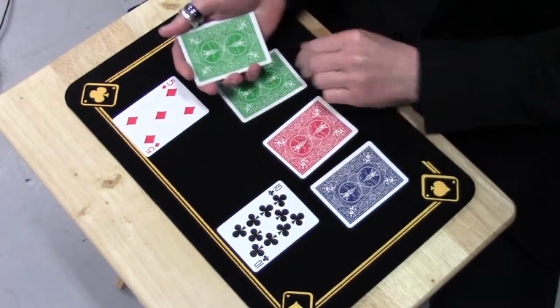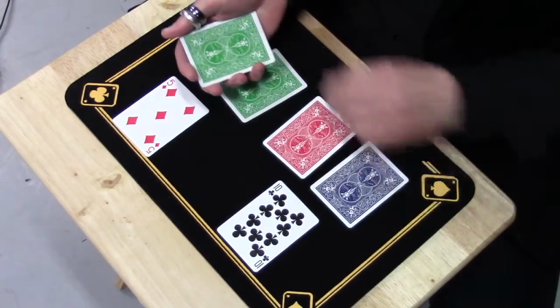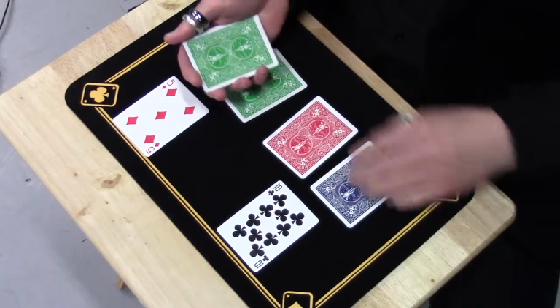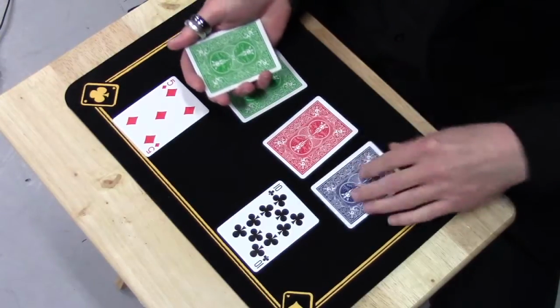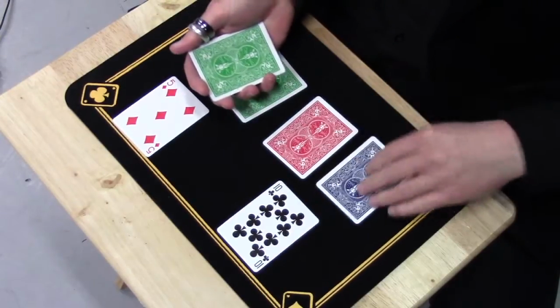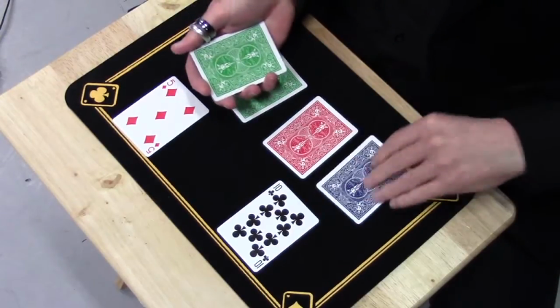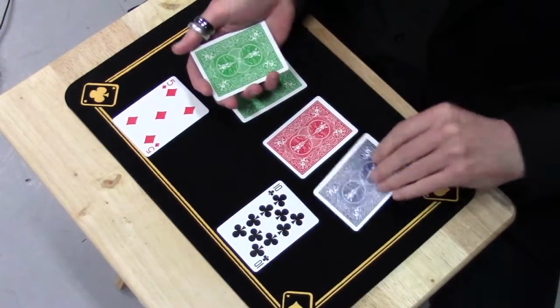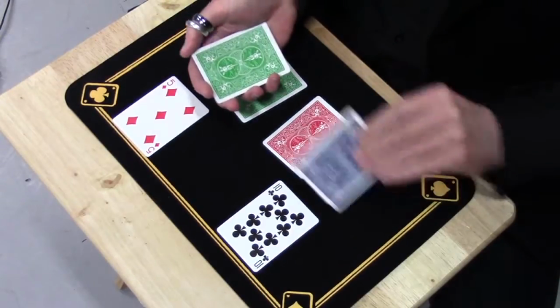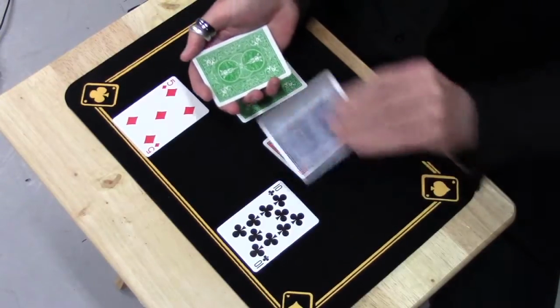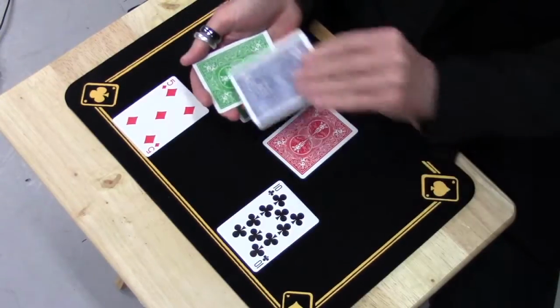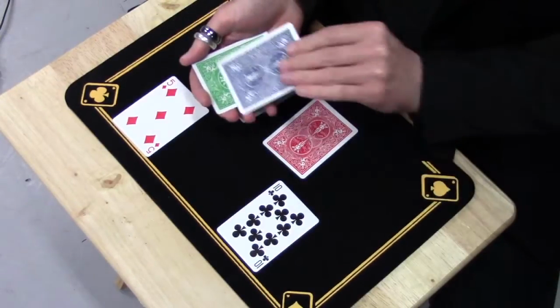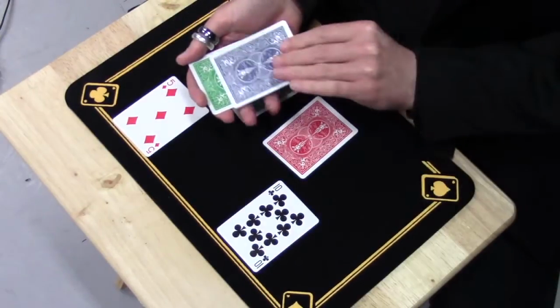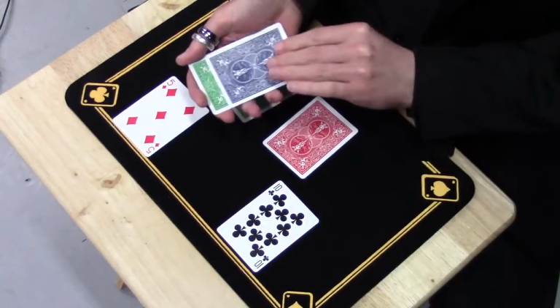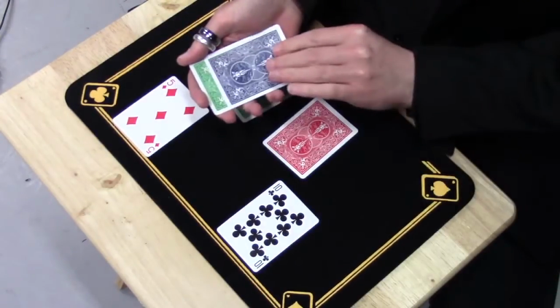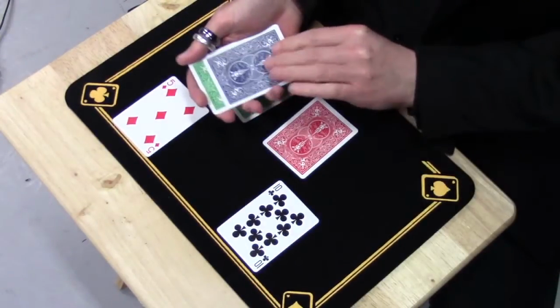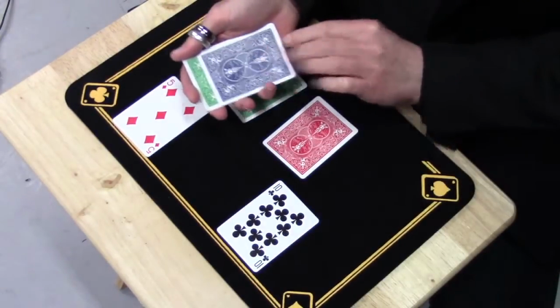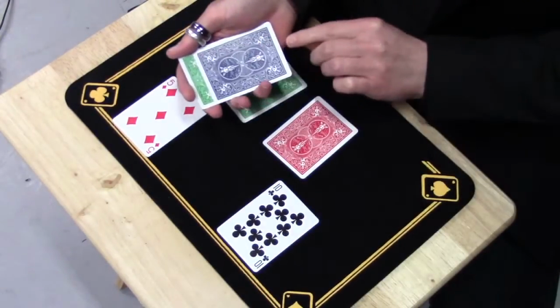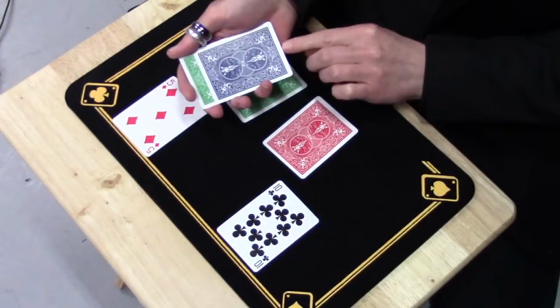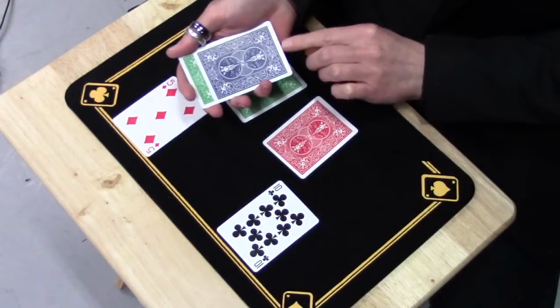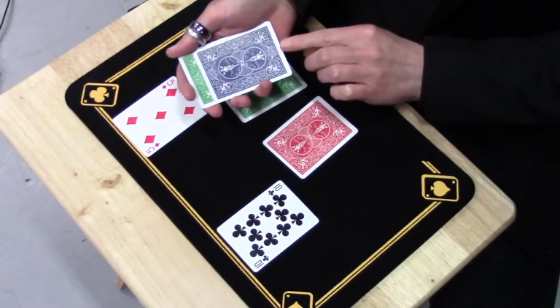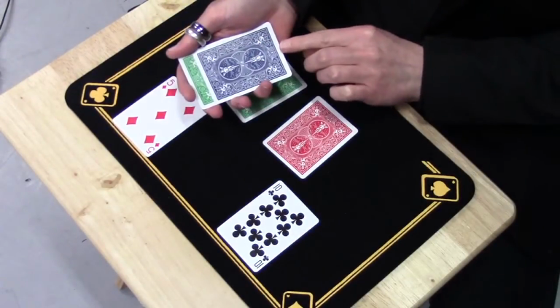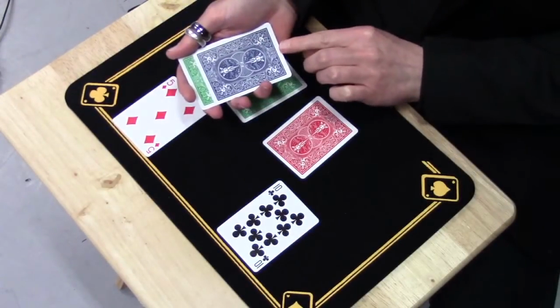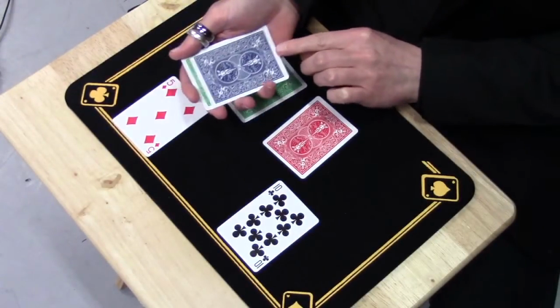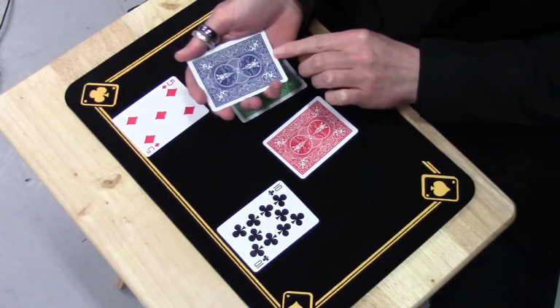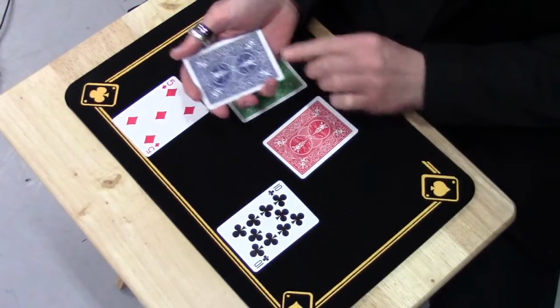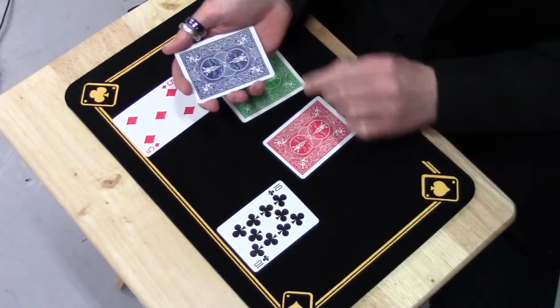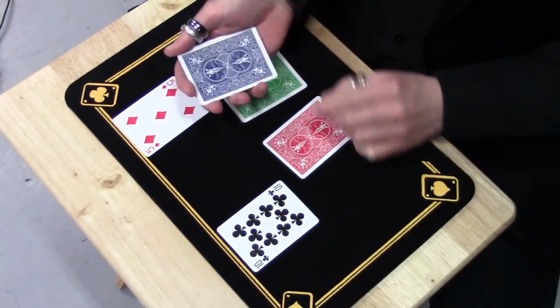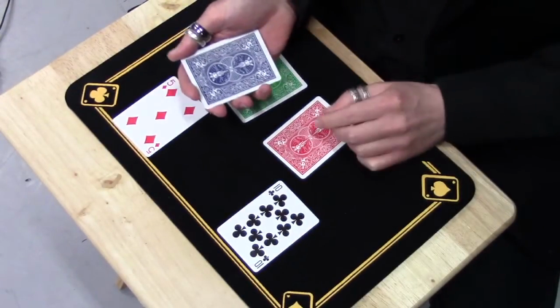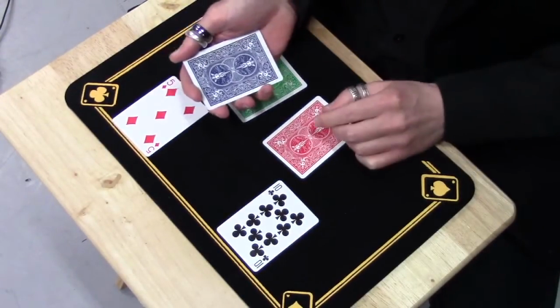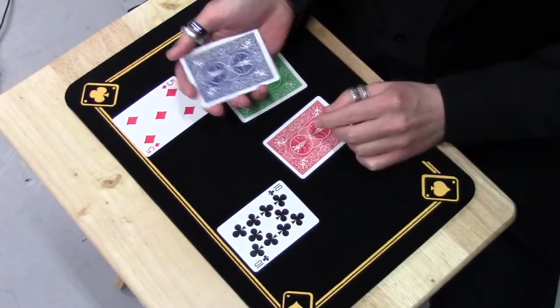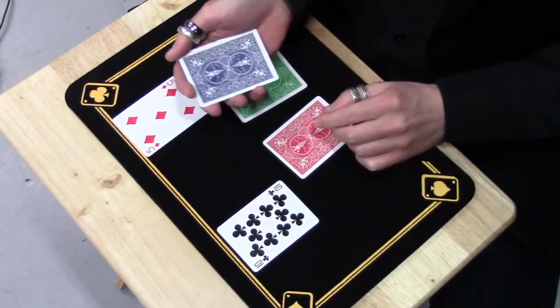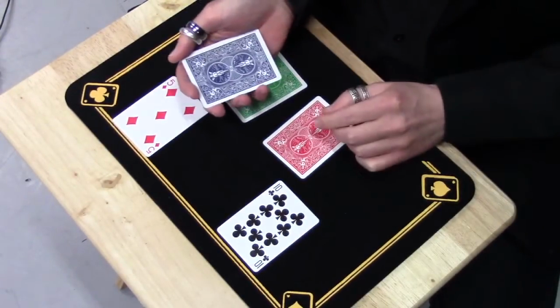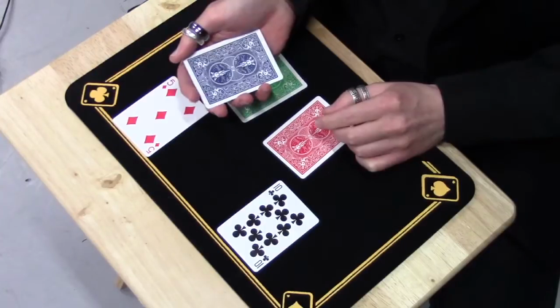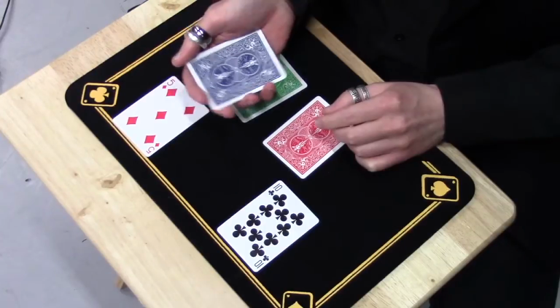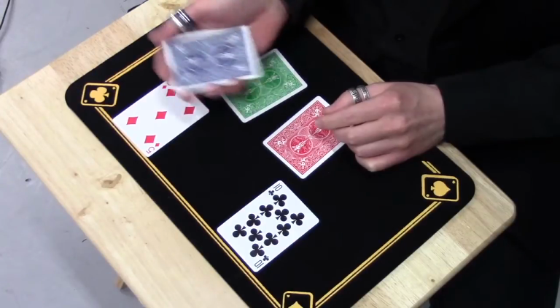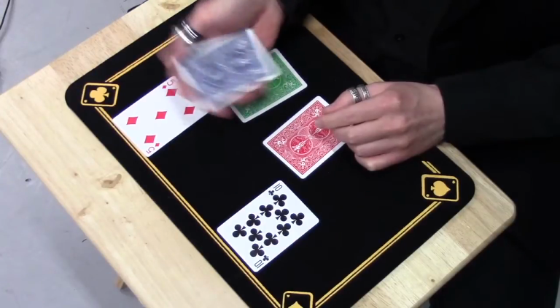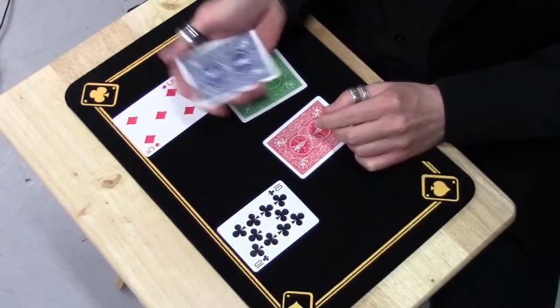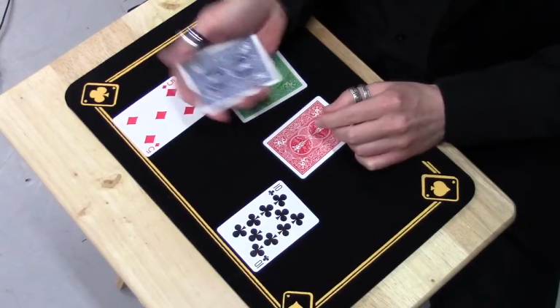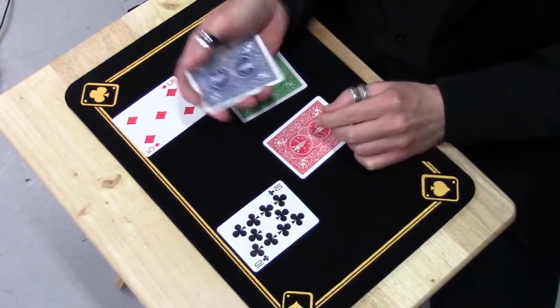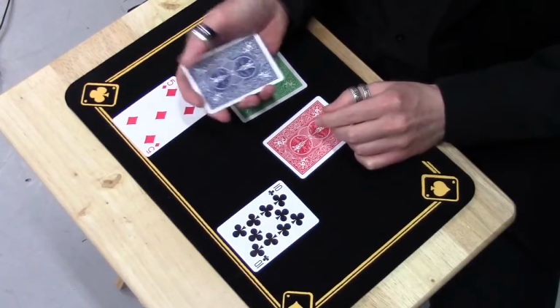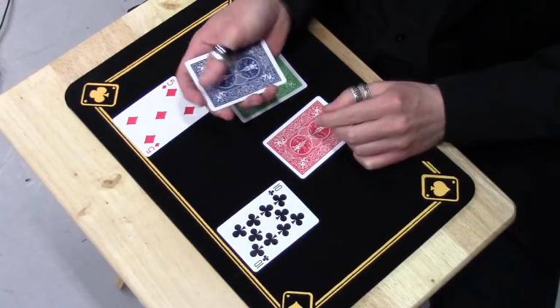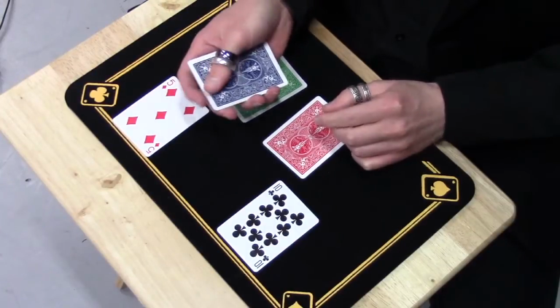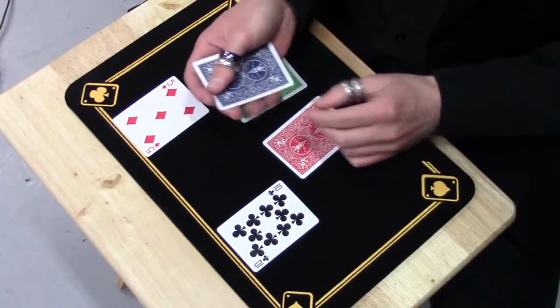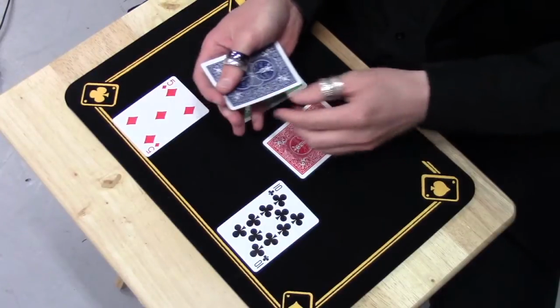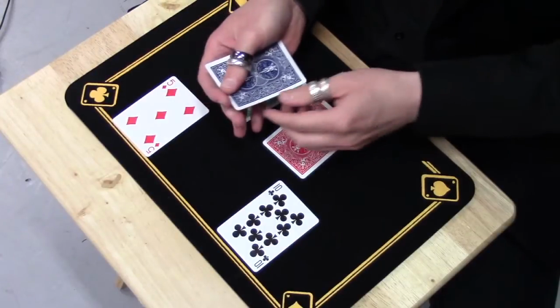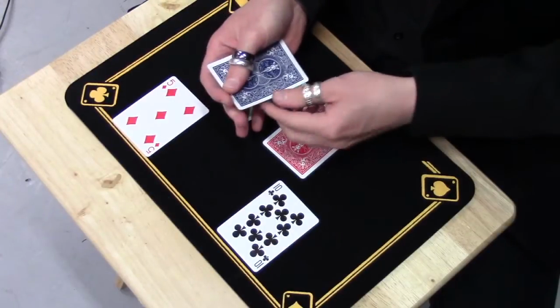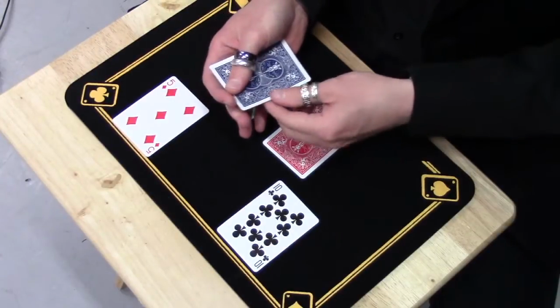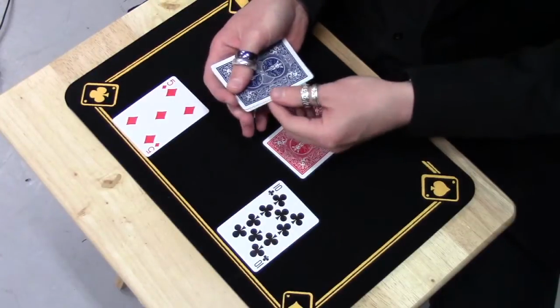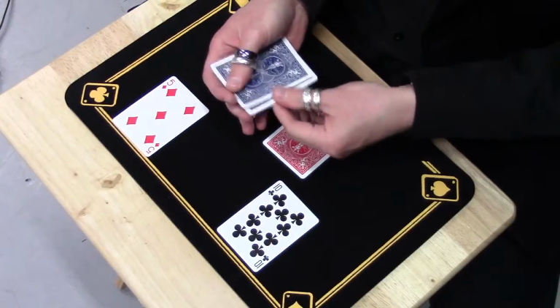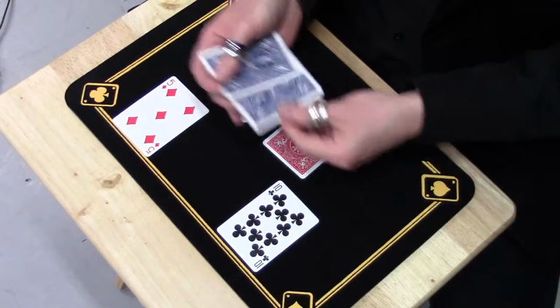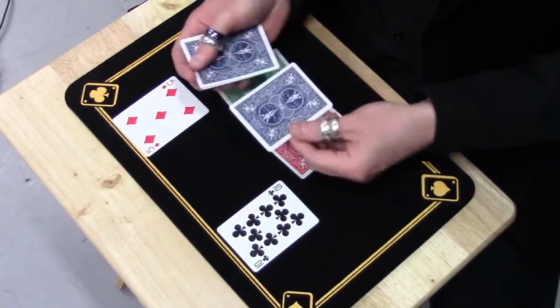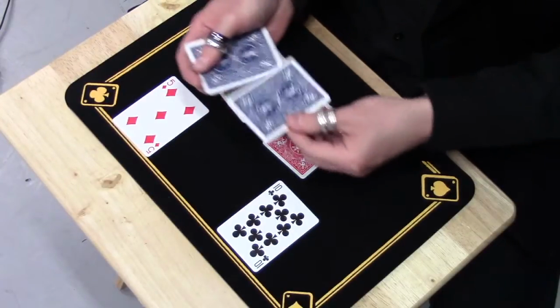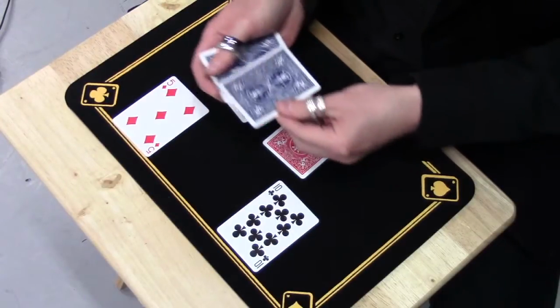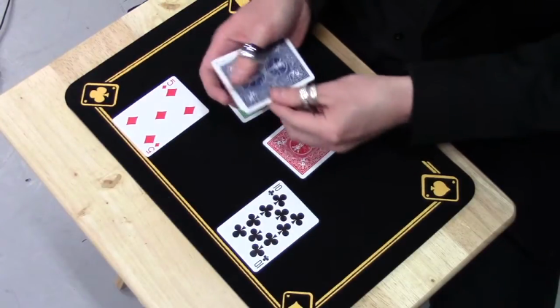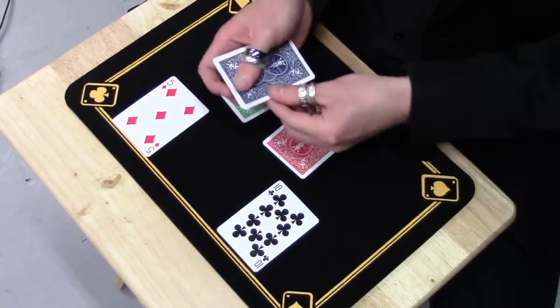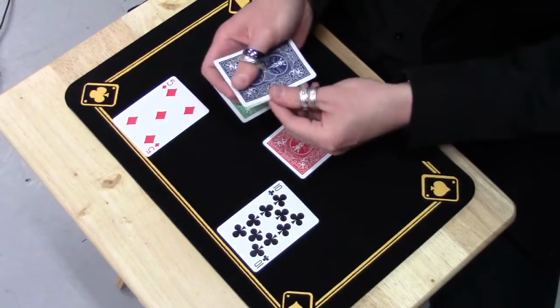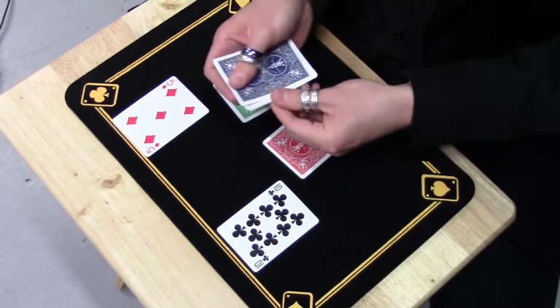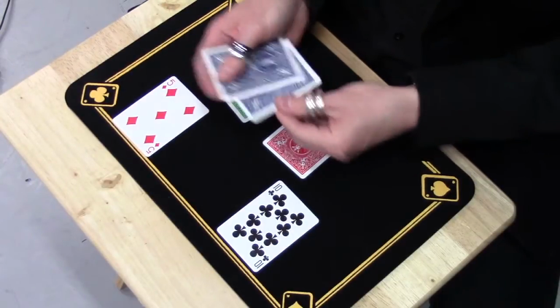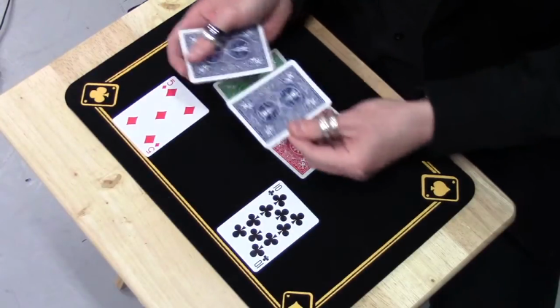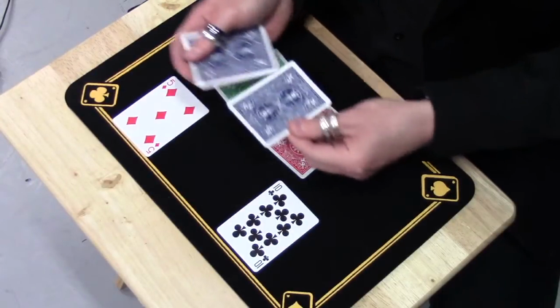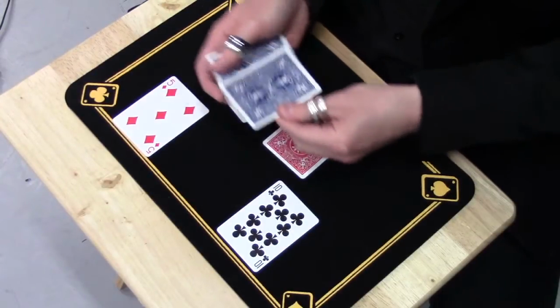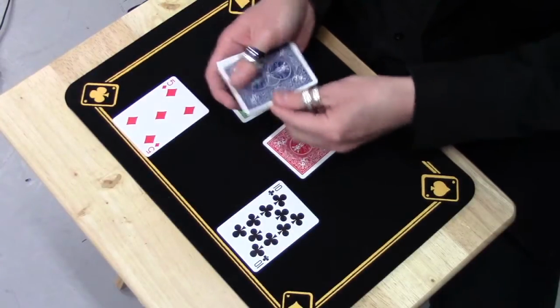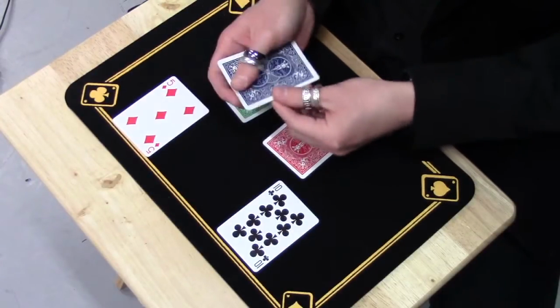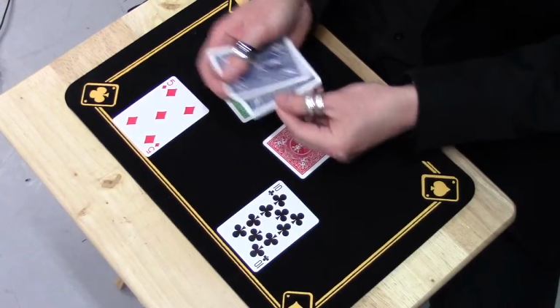And yes, I can take the blue card, place it back onto the green back cards, give them a wave, and now I can get them to go back to blue.